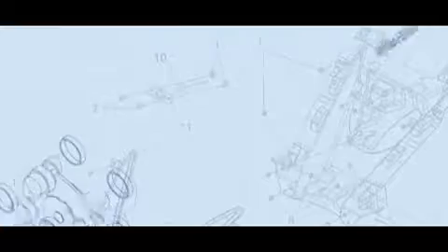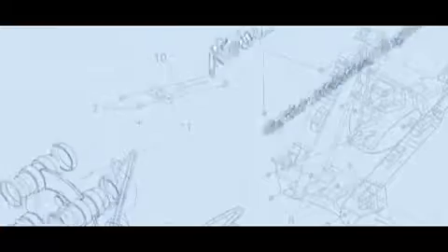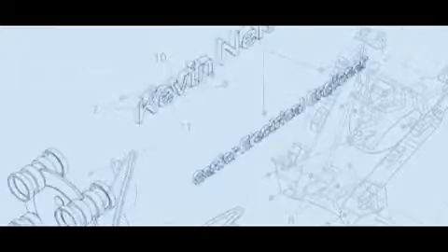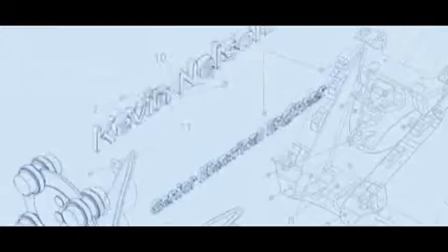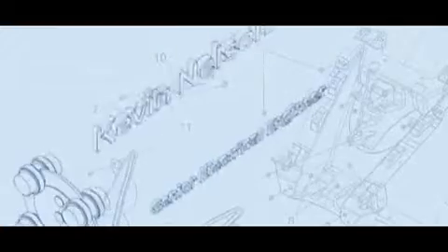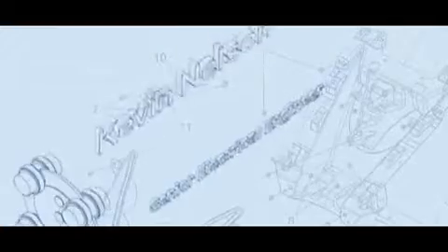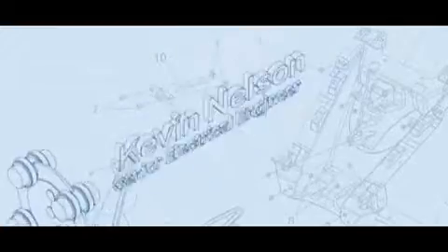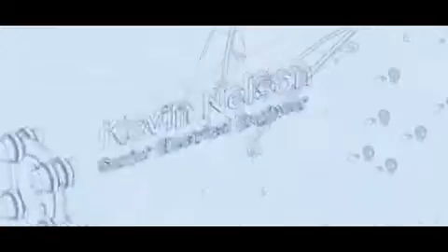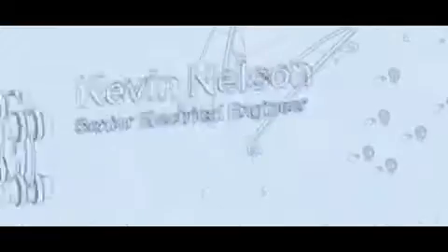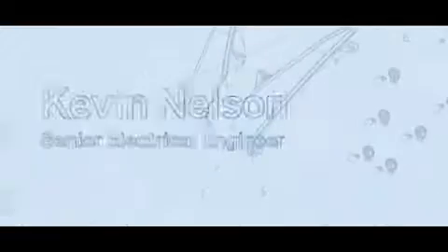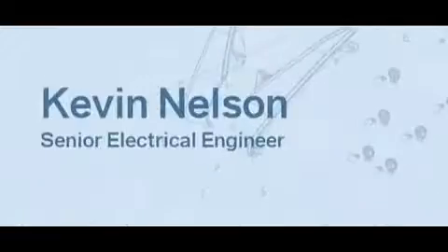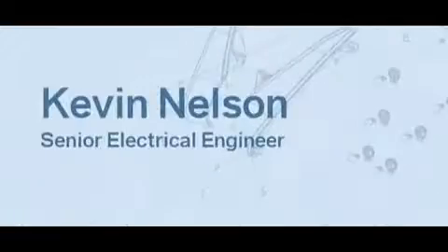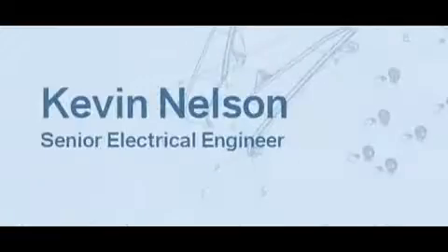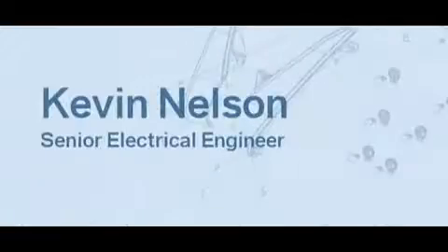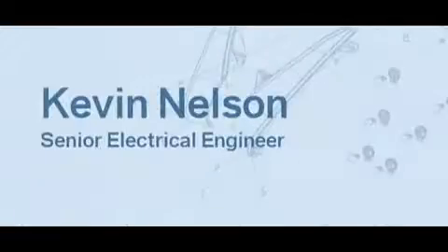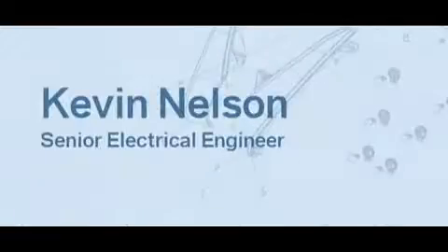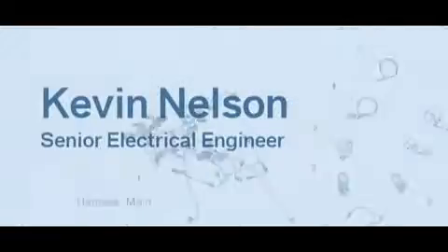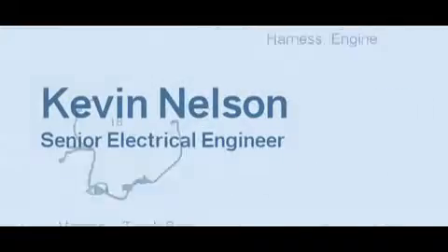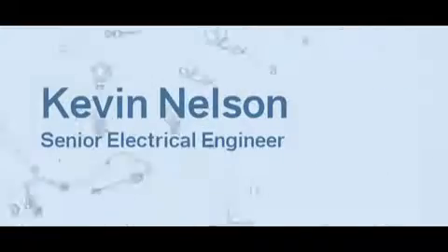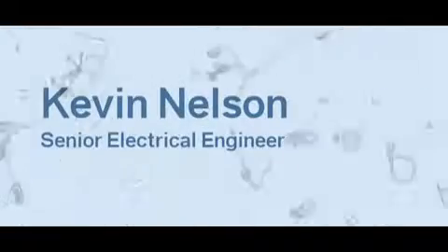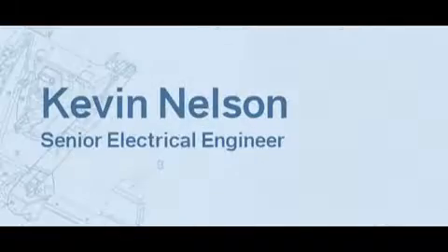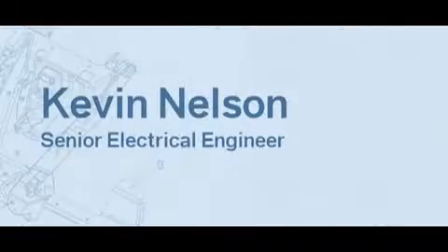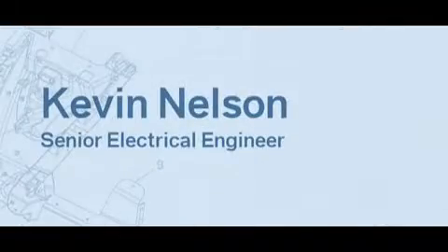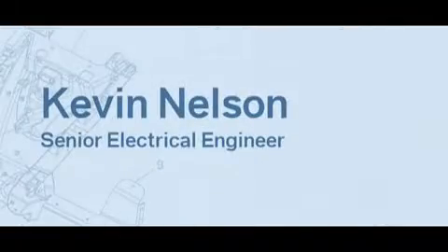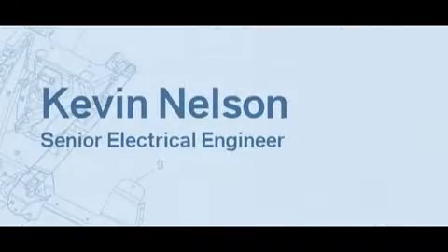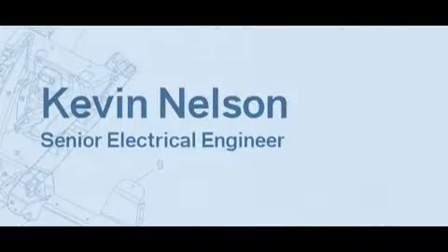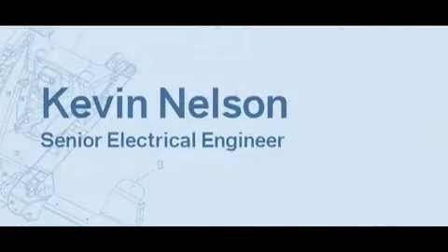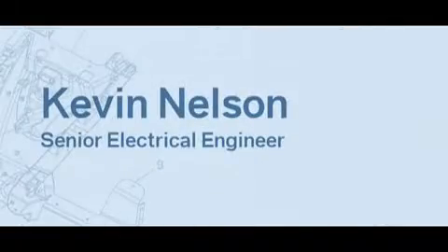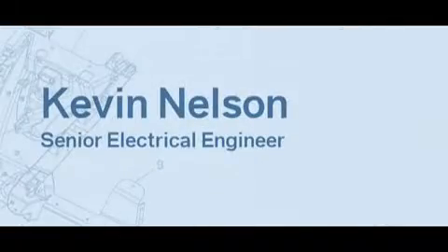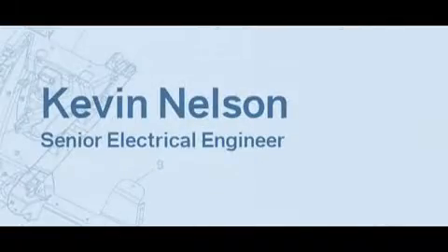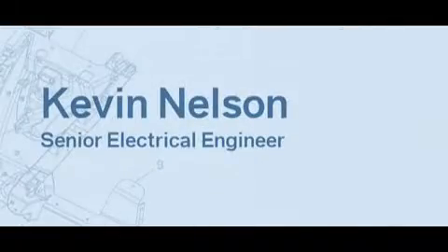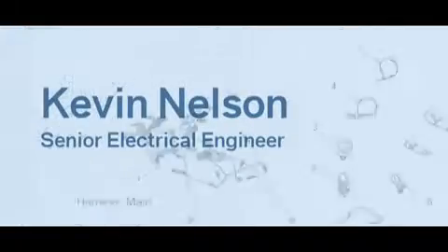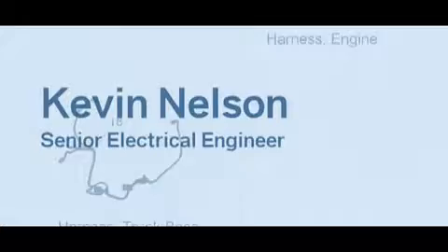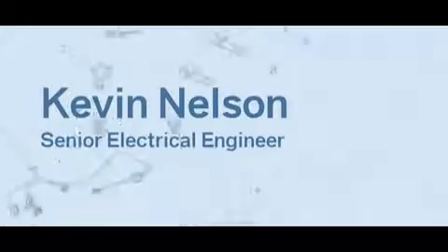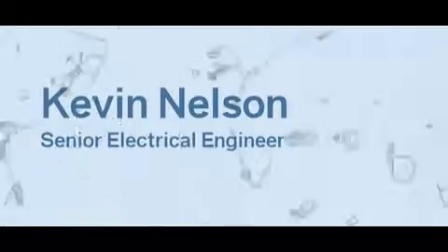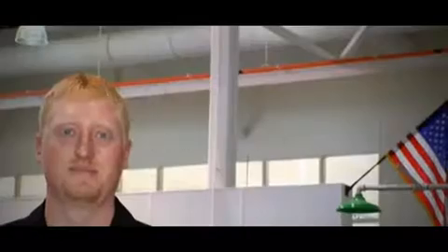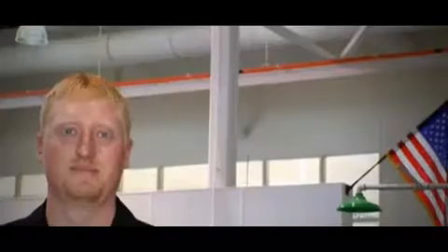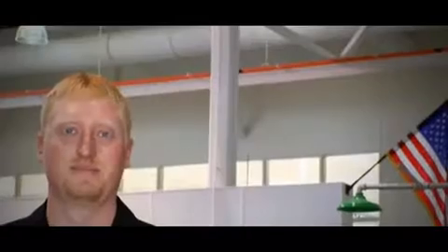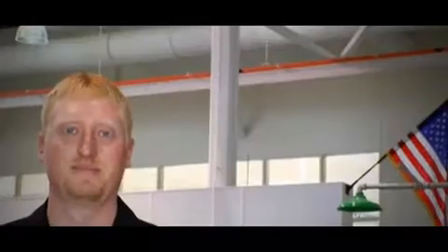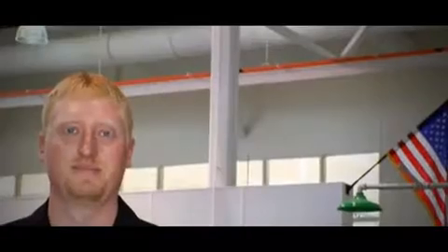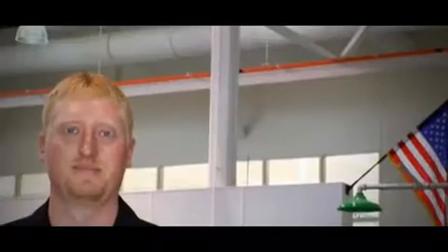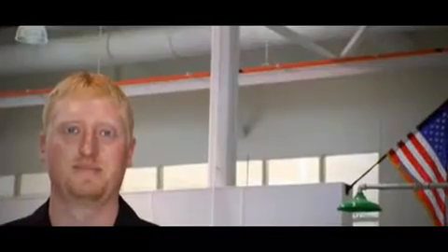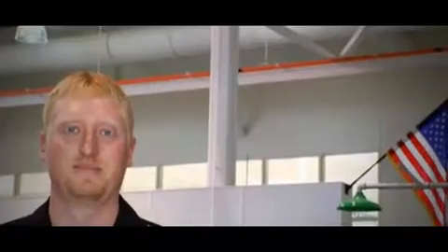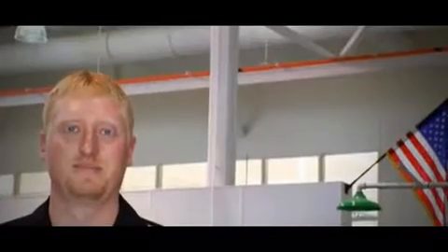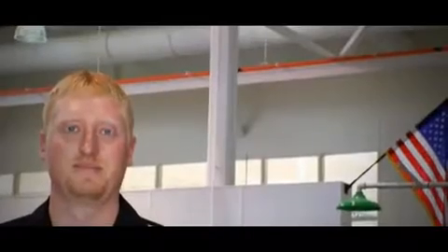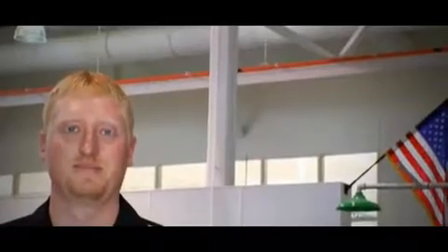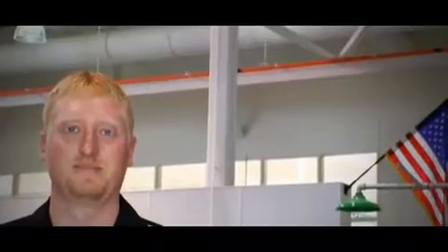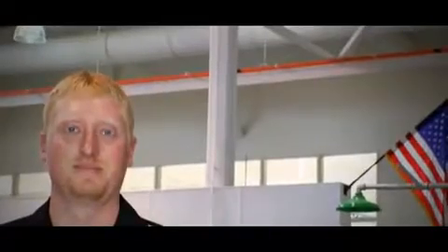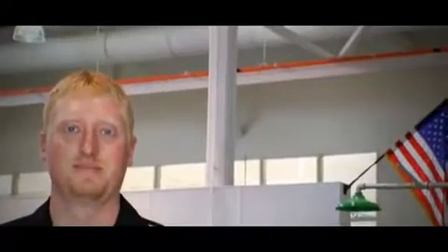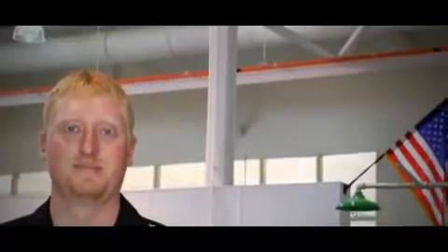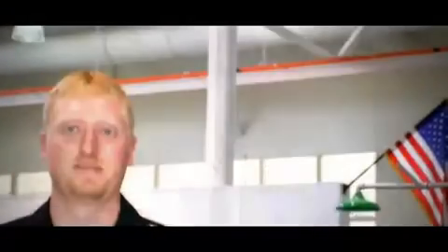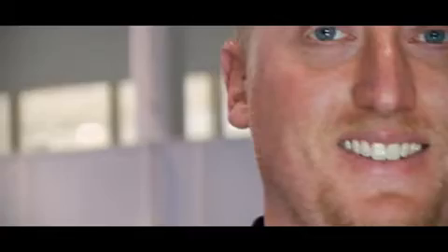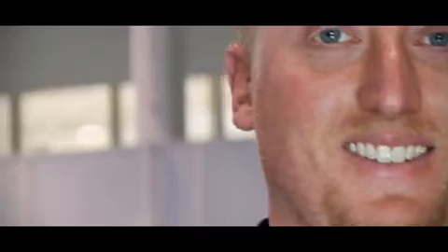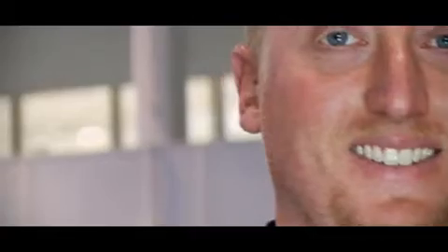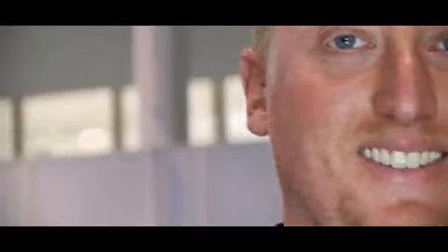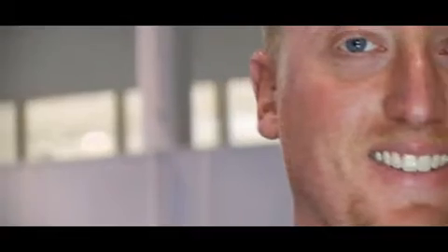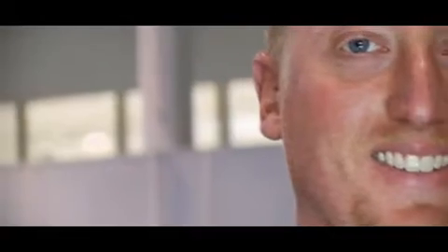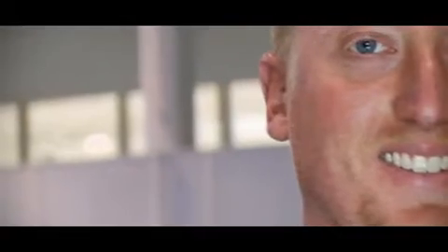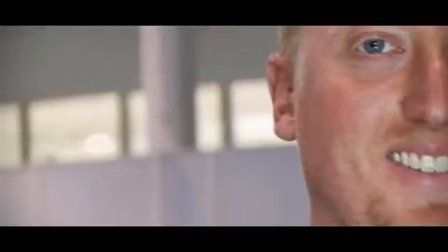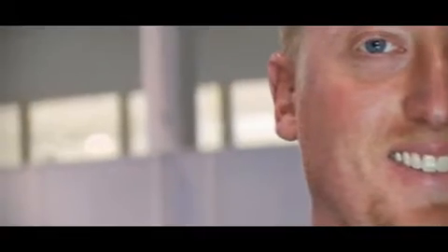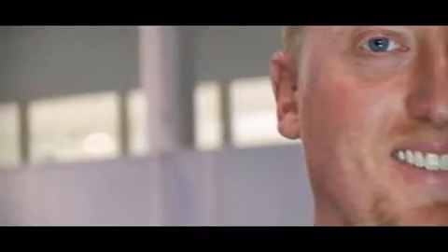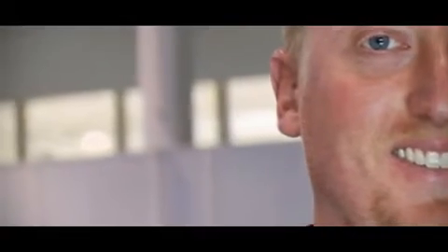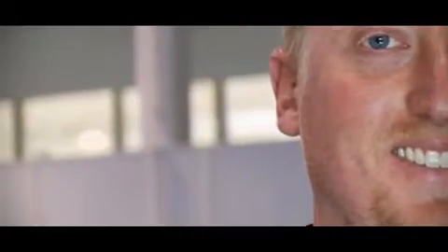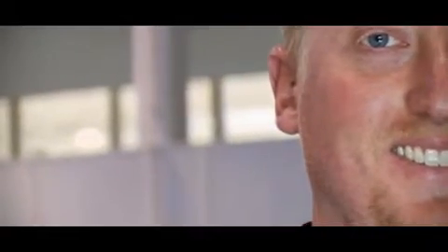My name is Kevin Nelson. I'm the senior electrical engineer for Victory Motorcycles. I was responsible for the entire electrical design.